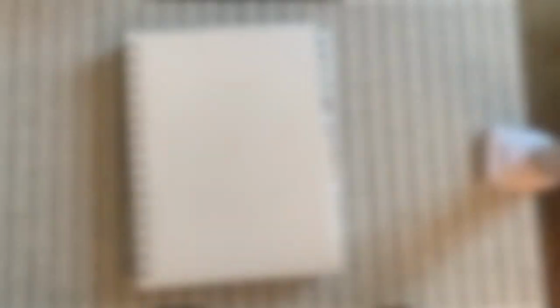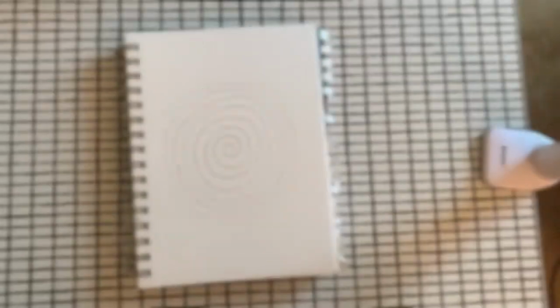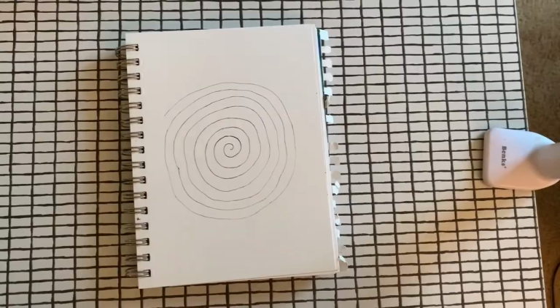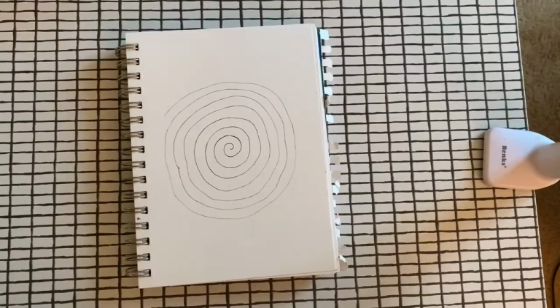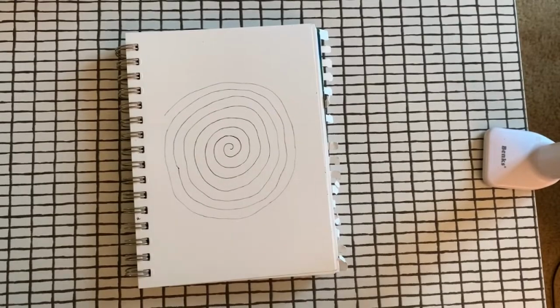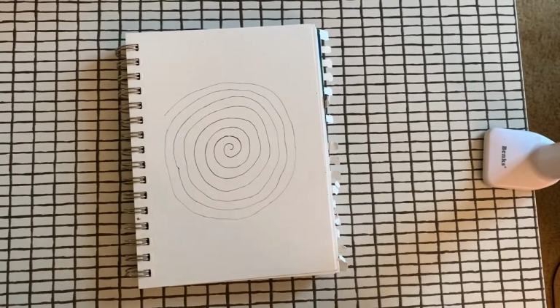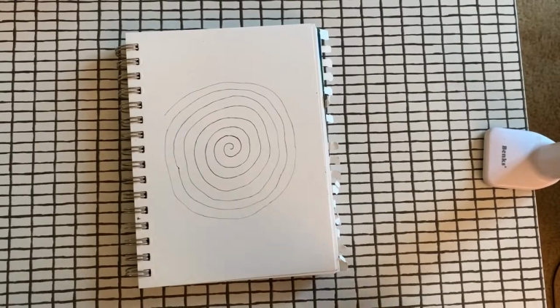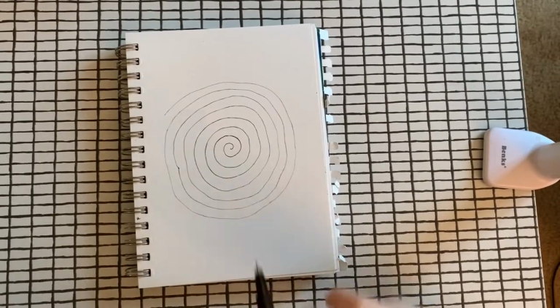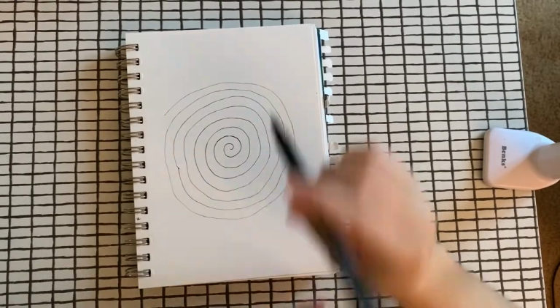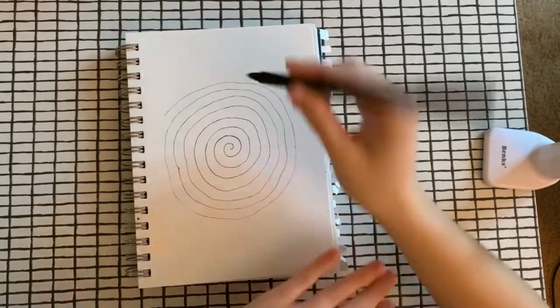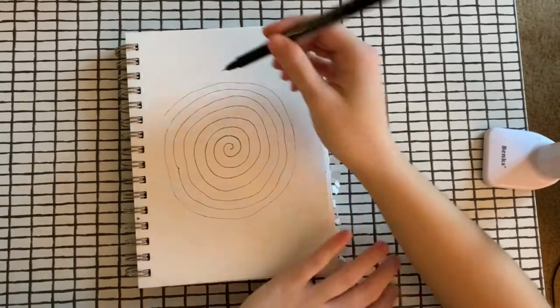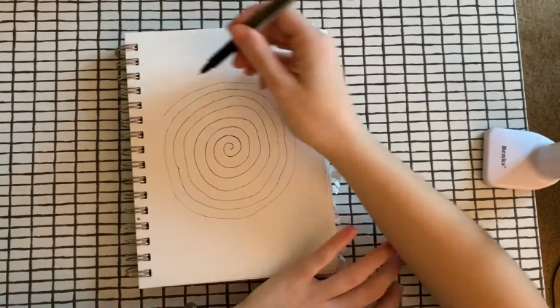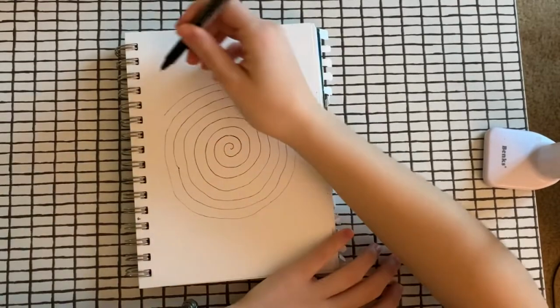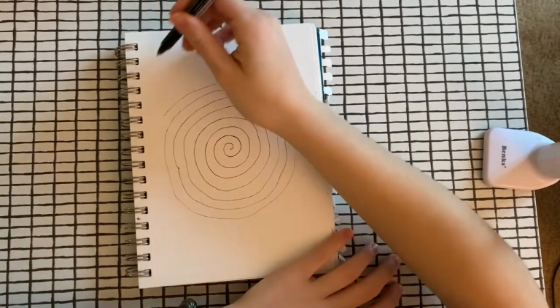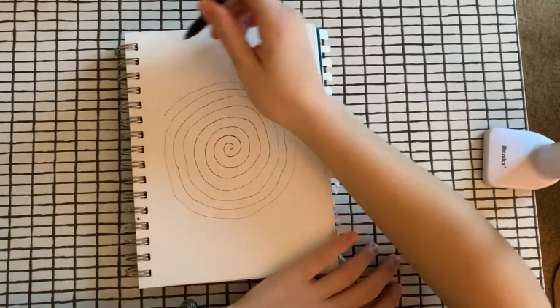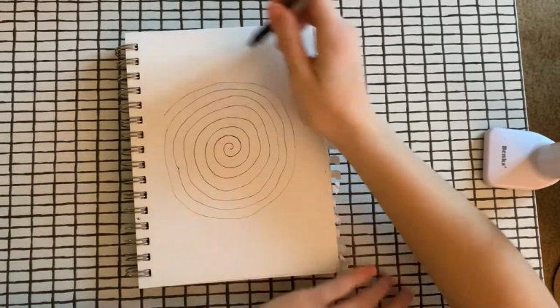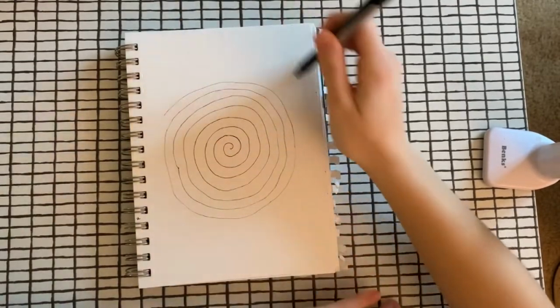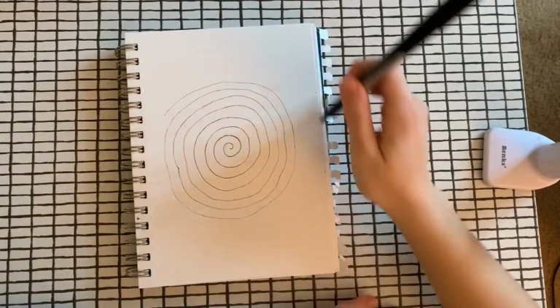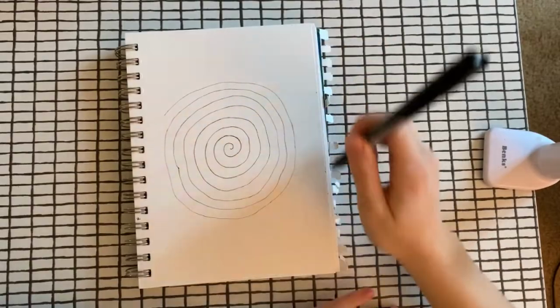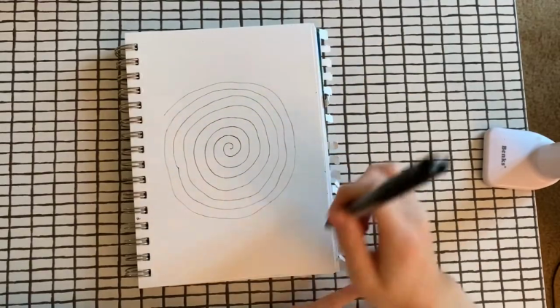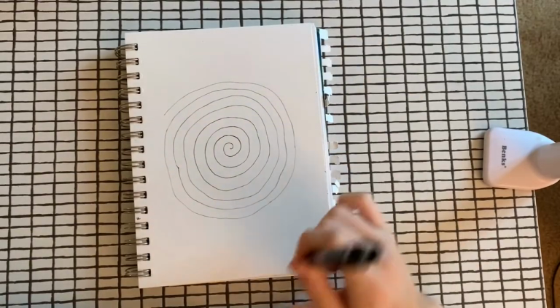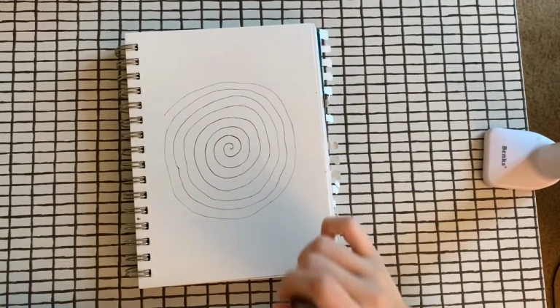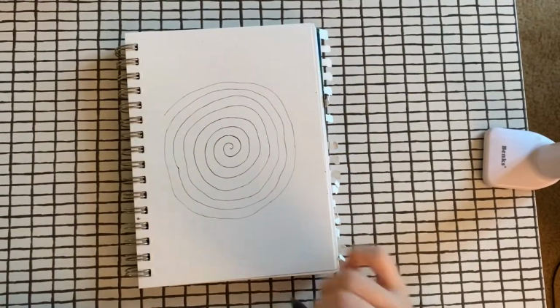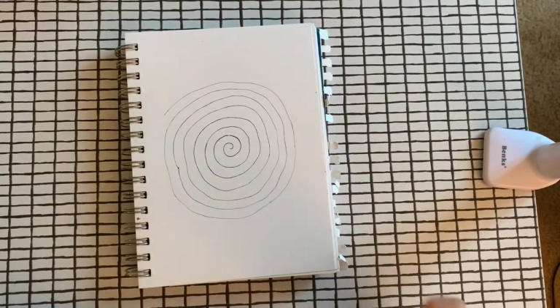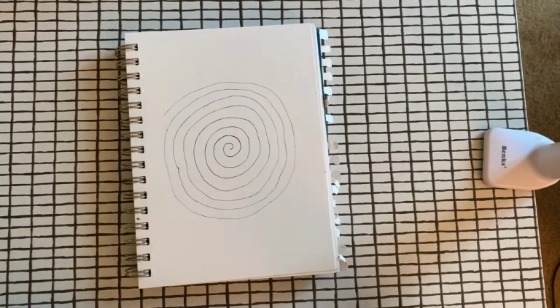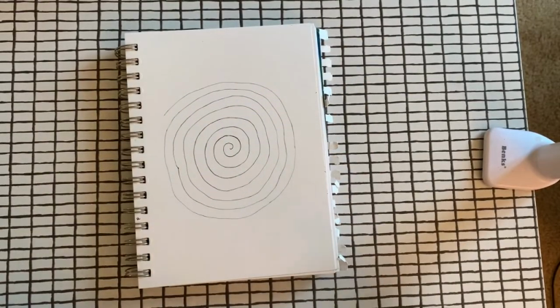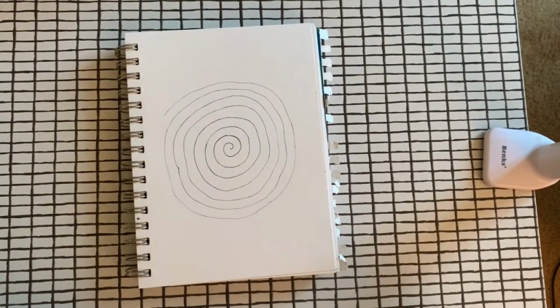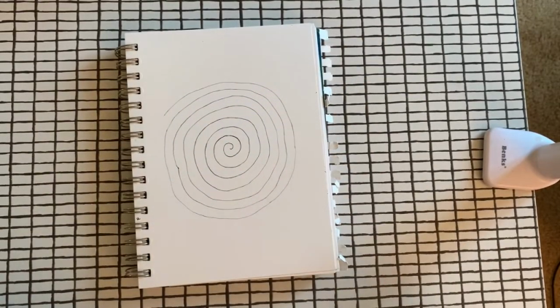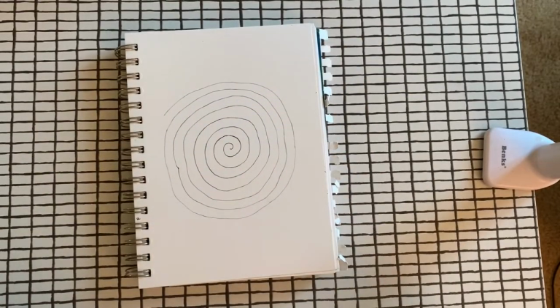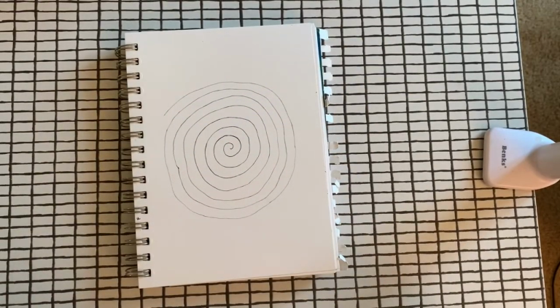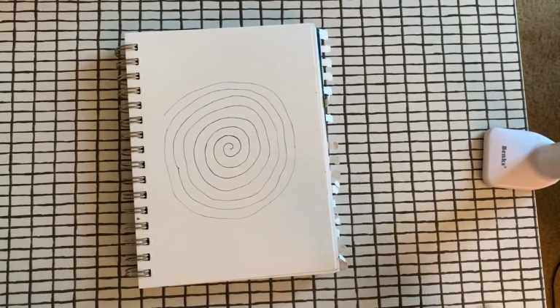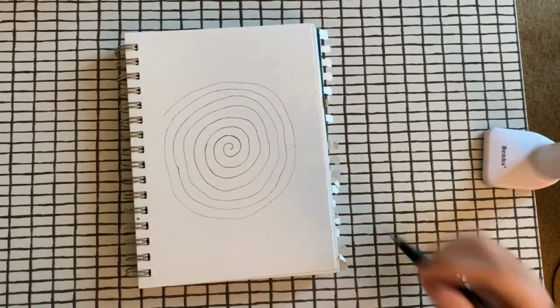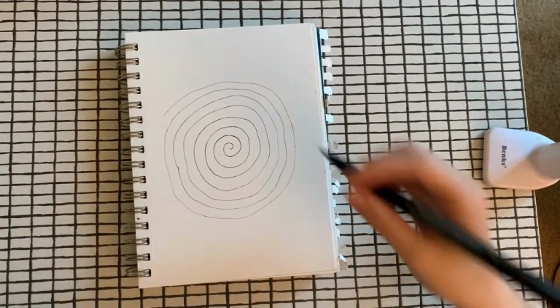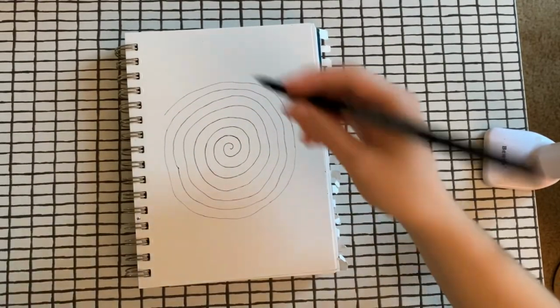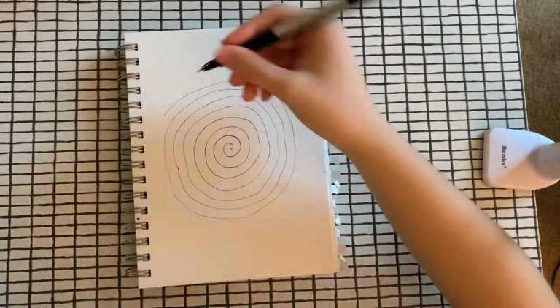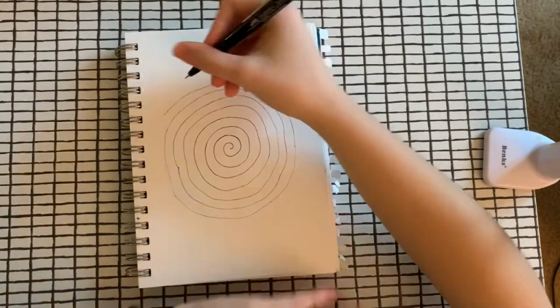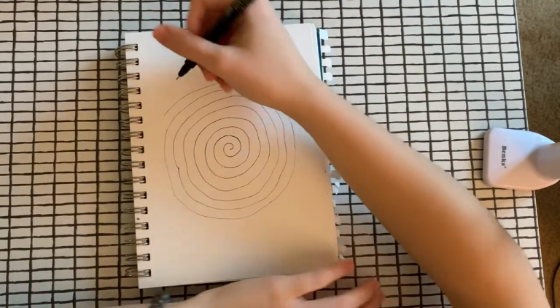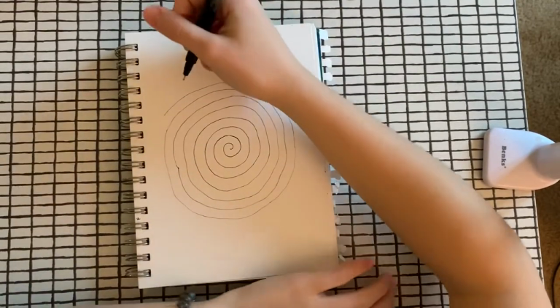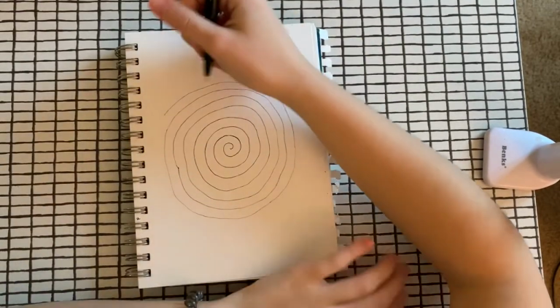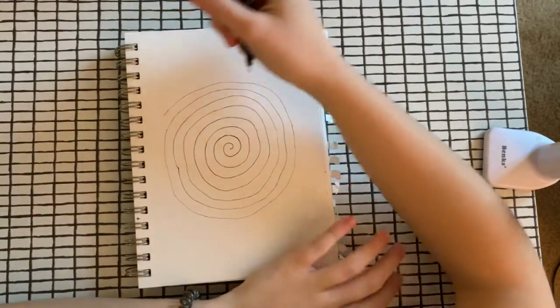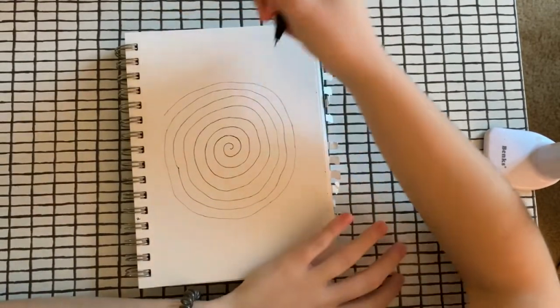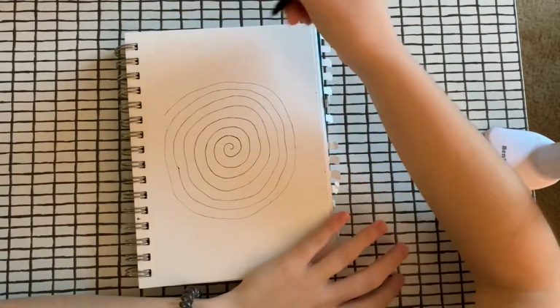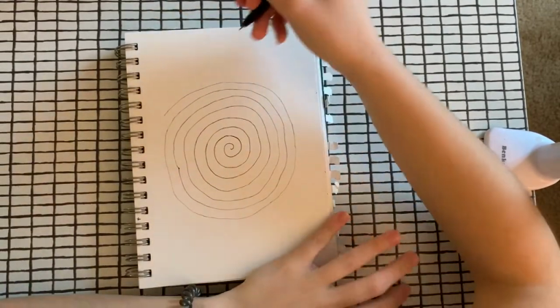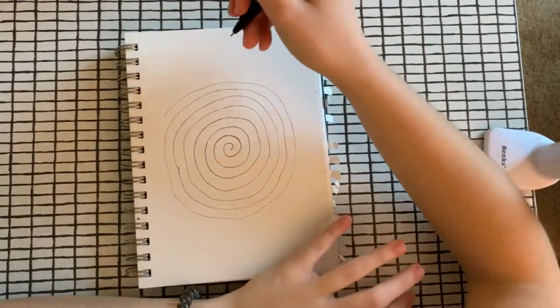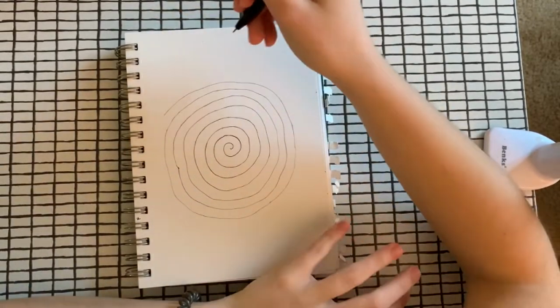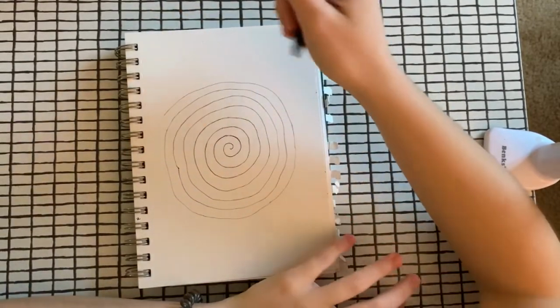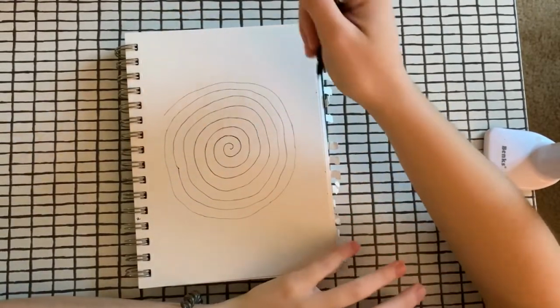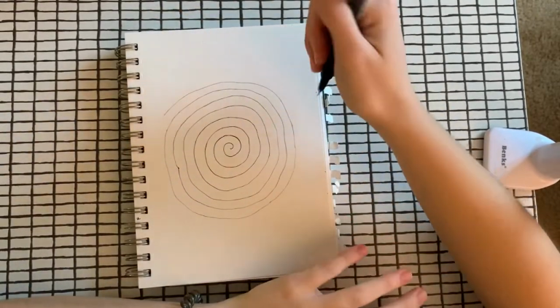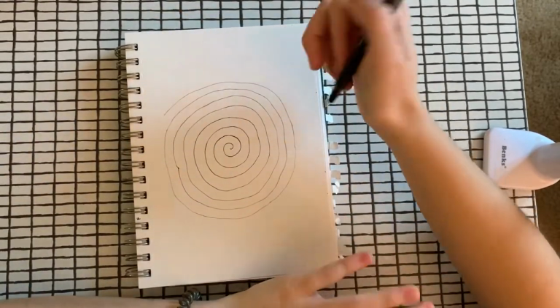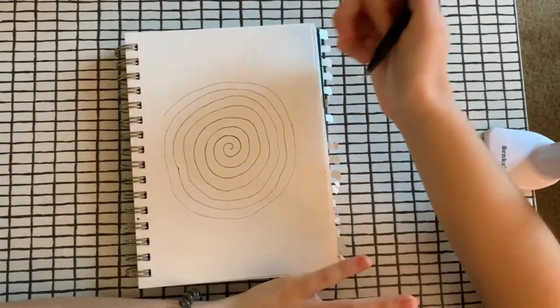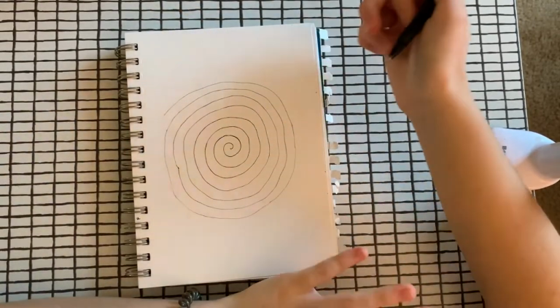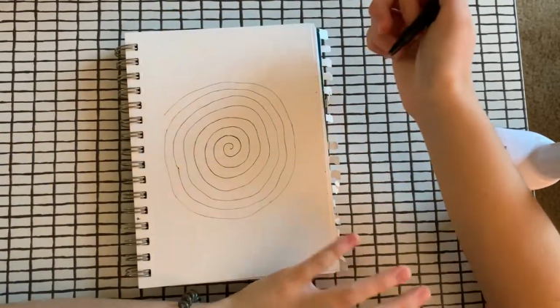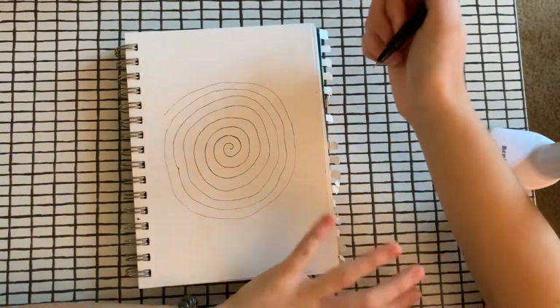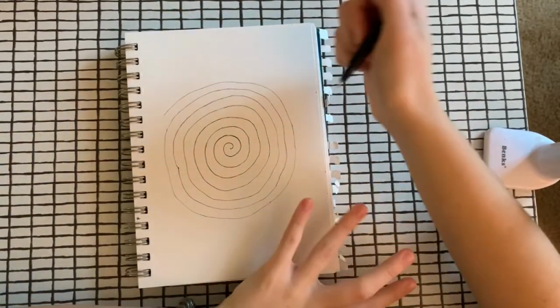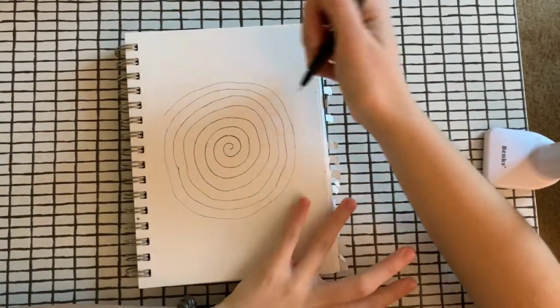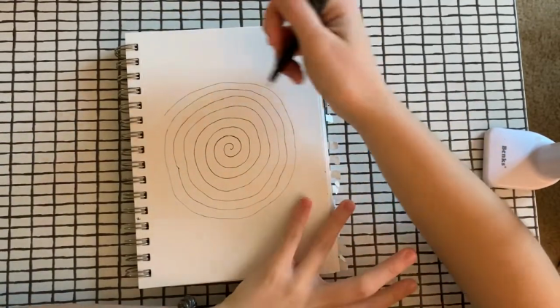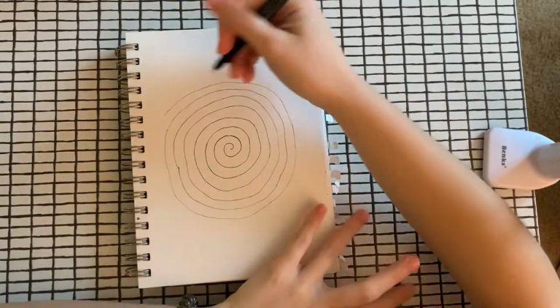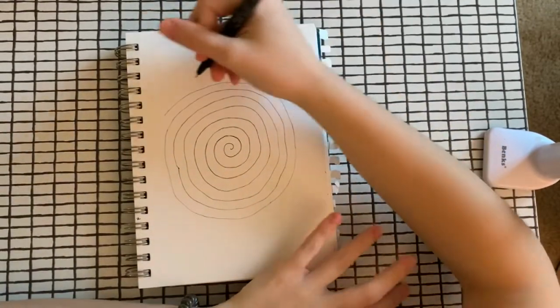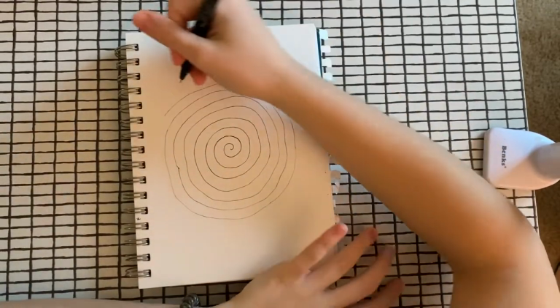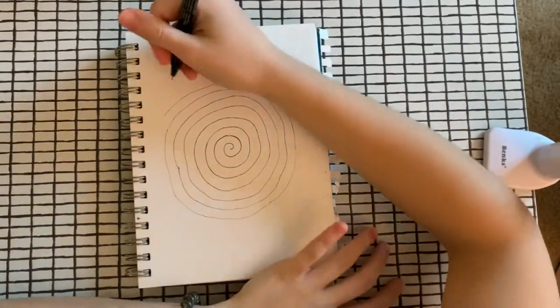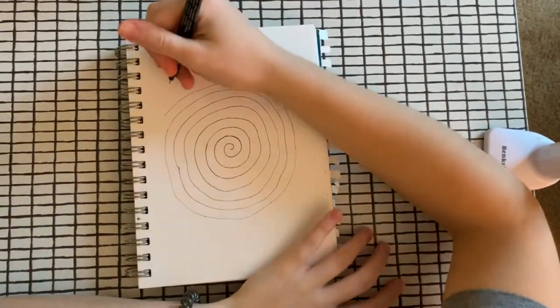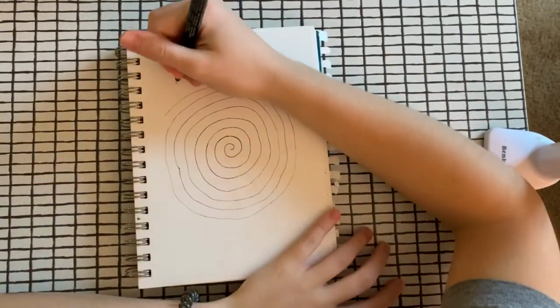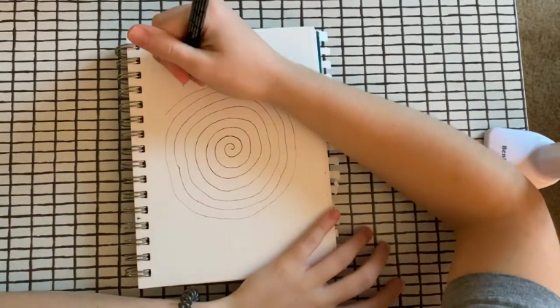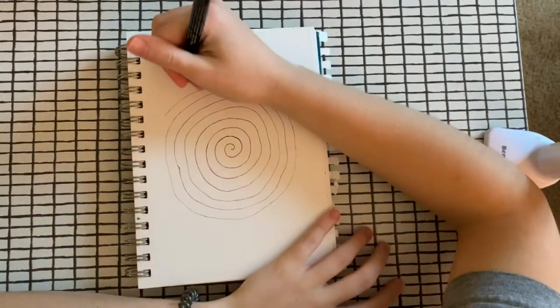I'm also going to add some details around my spiral — maybe some leaves or some flowers, but that's up to you. You can add what you like.